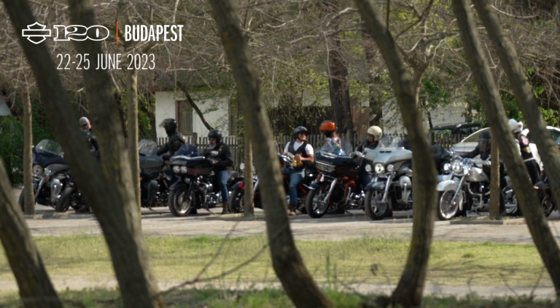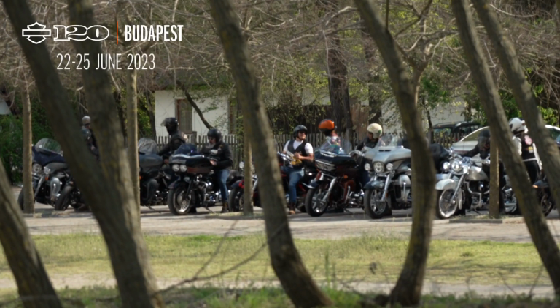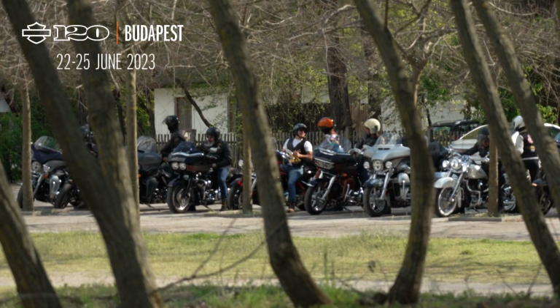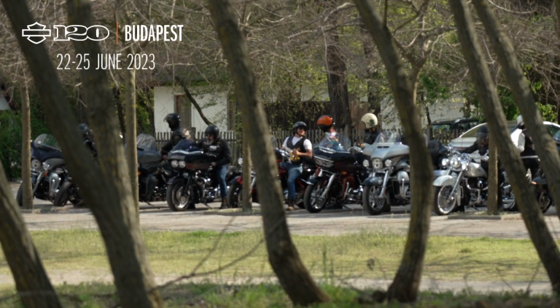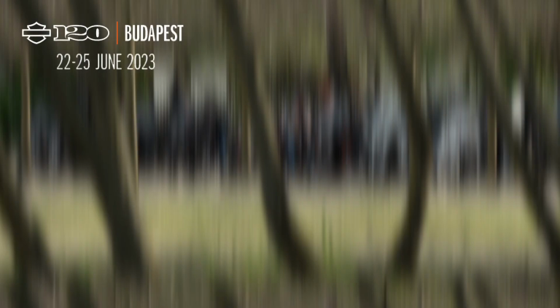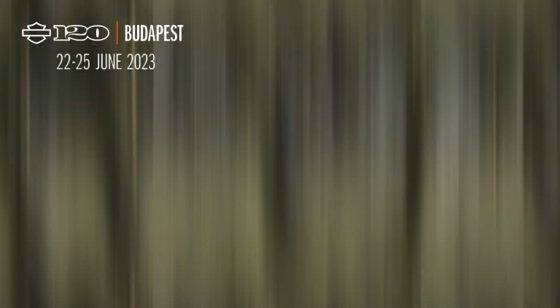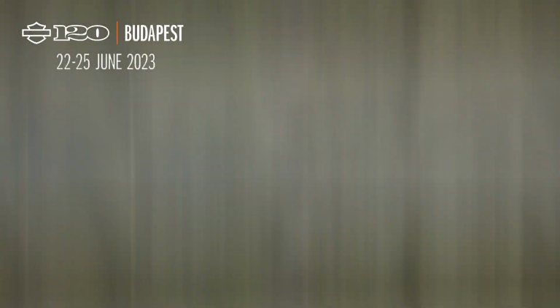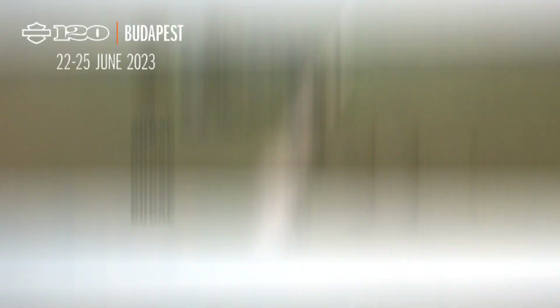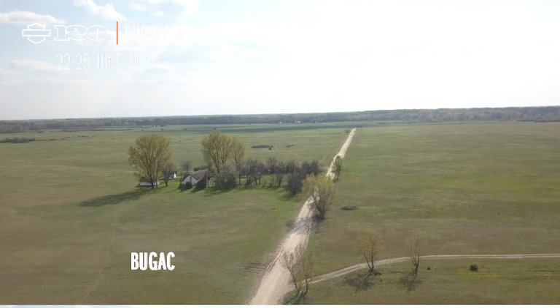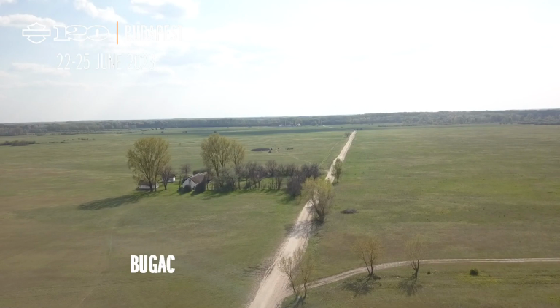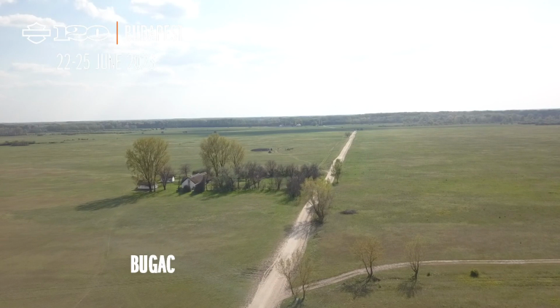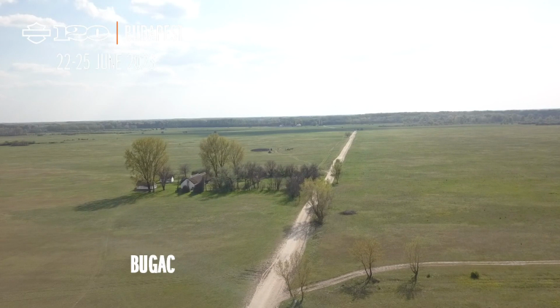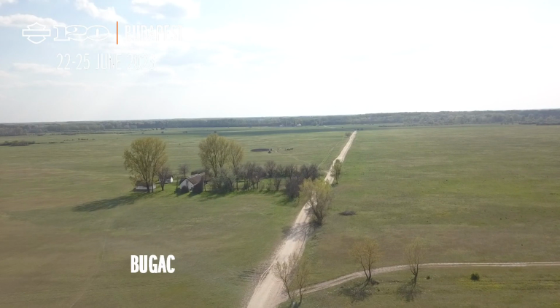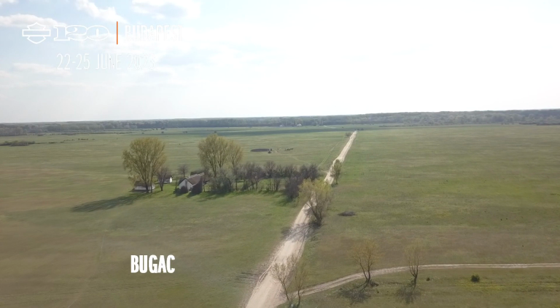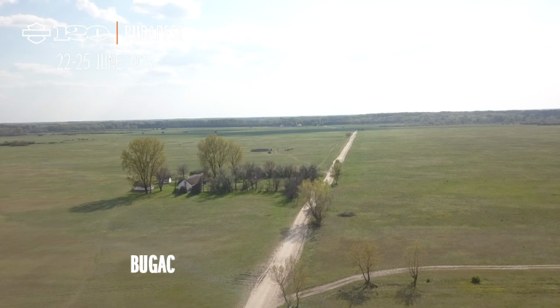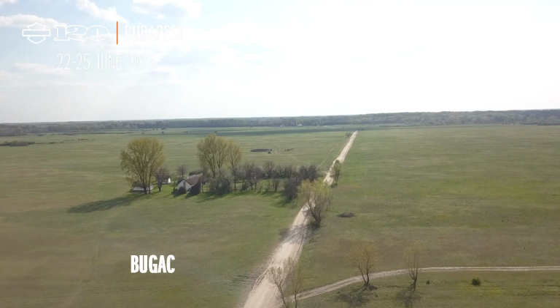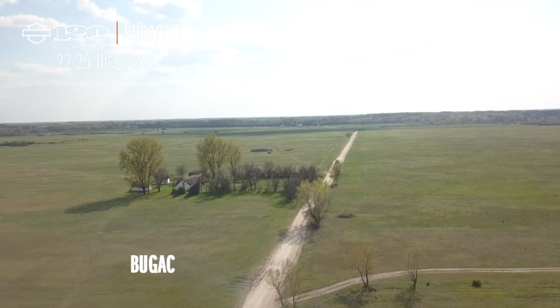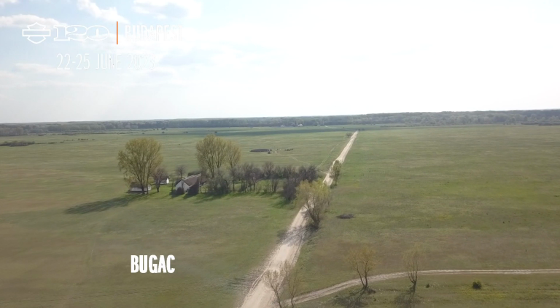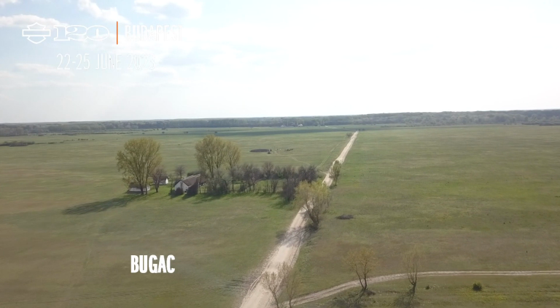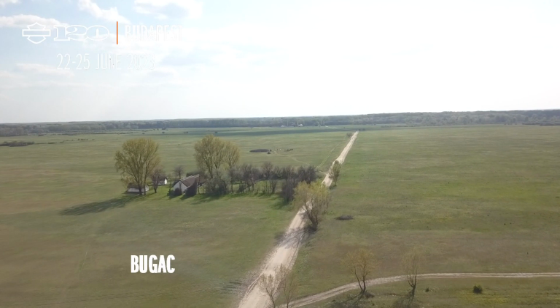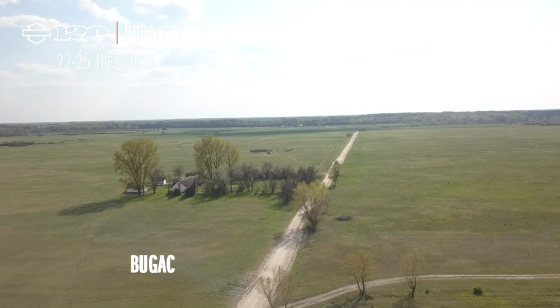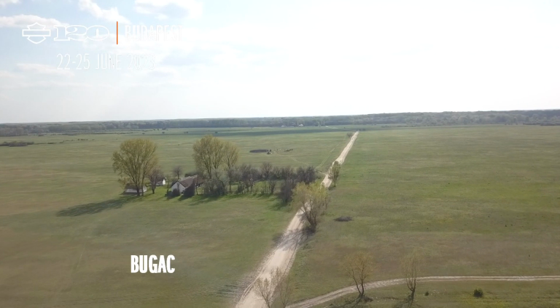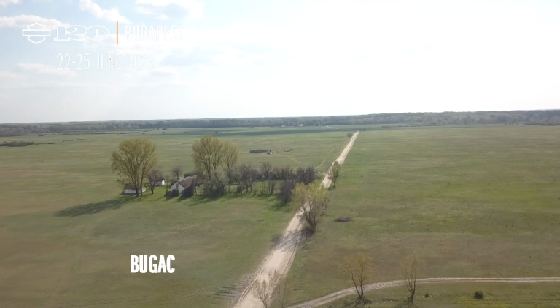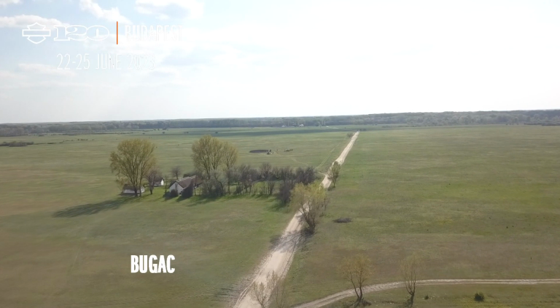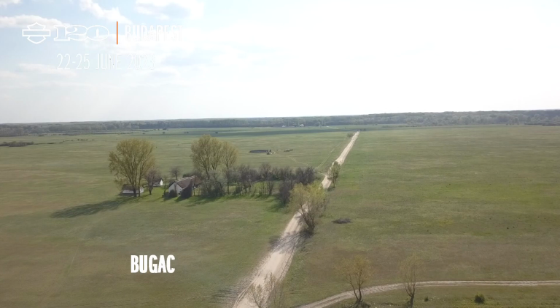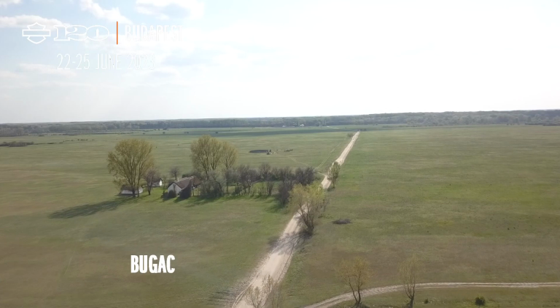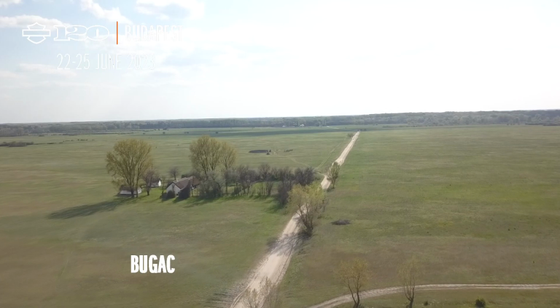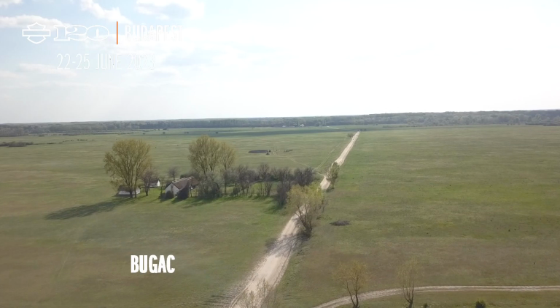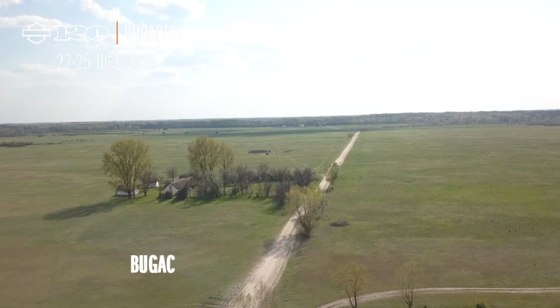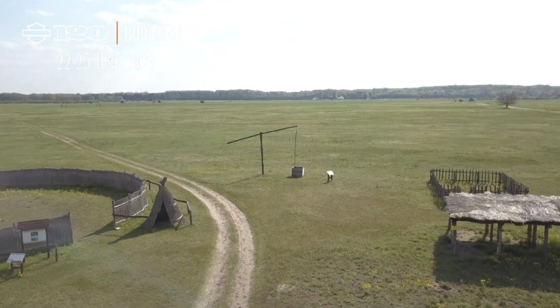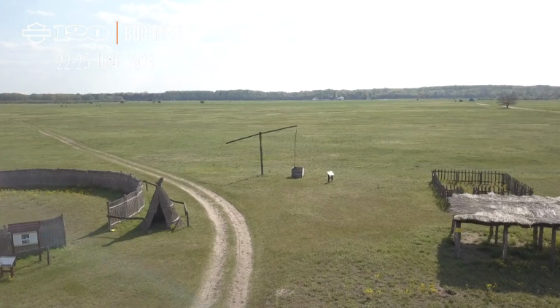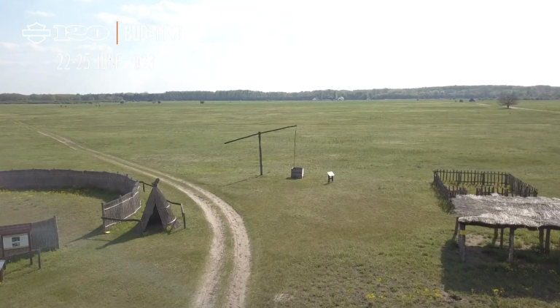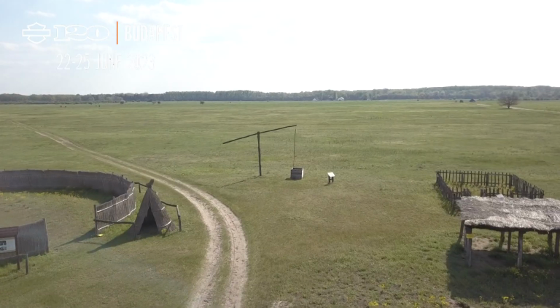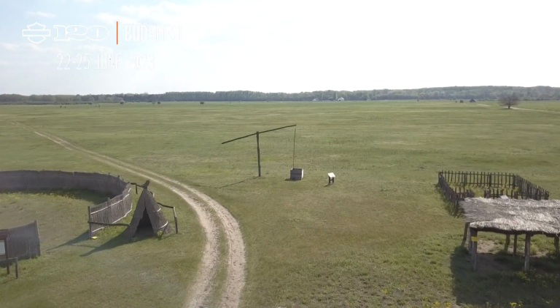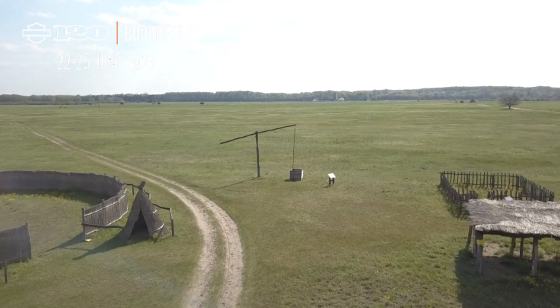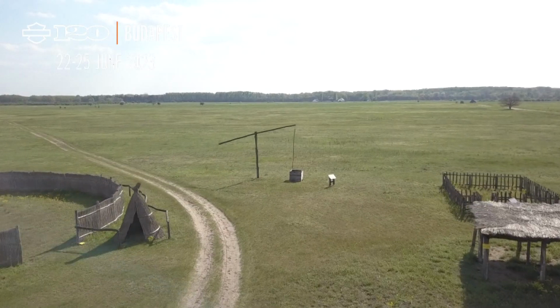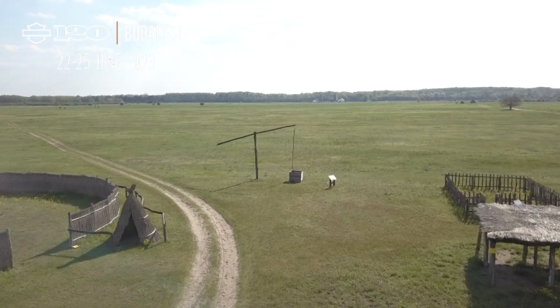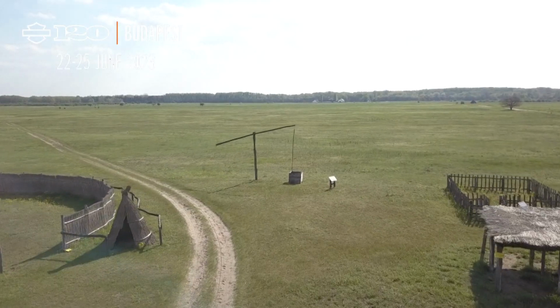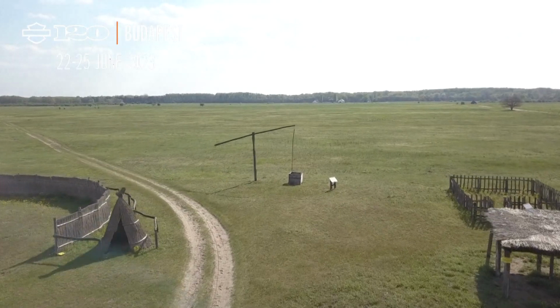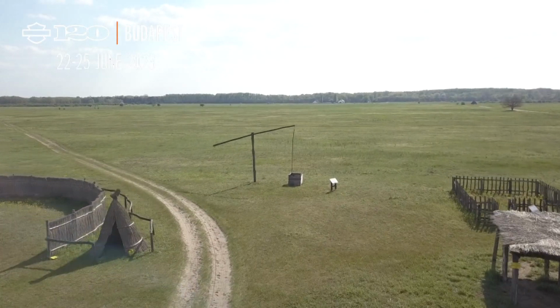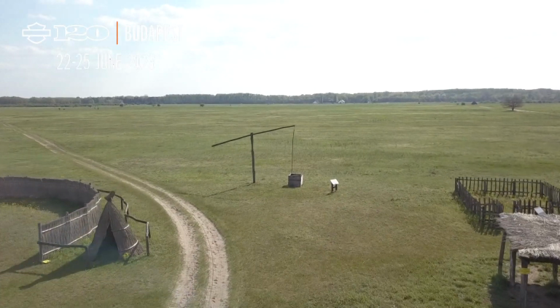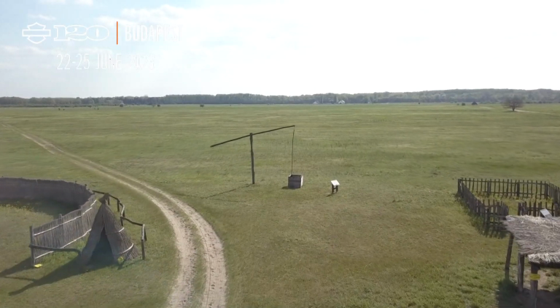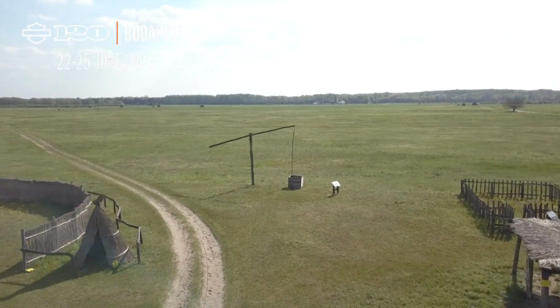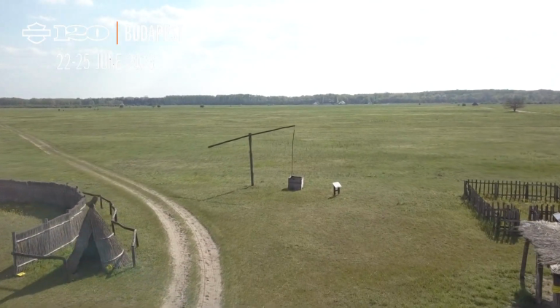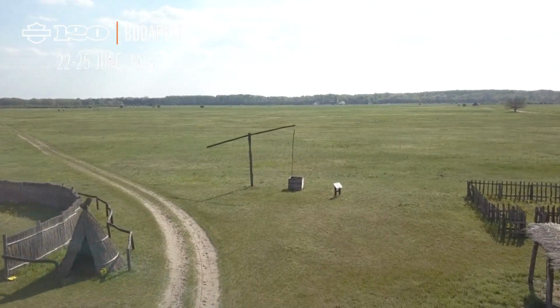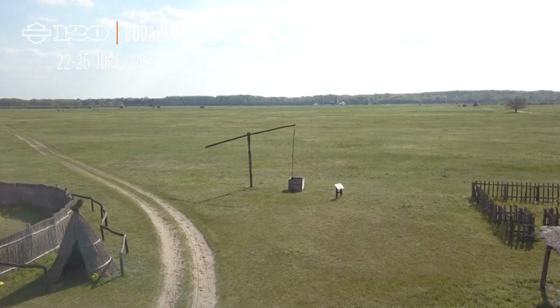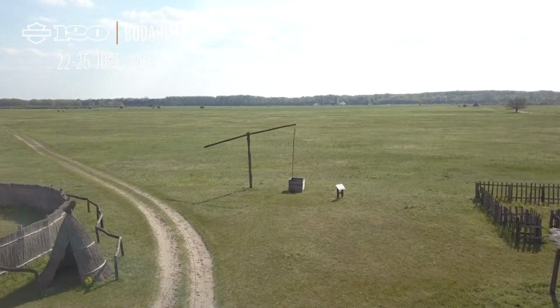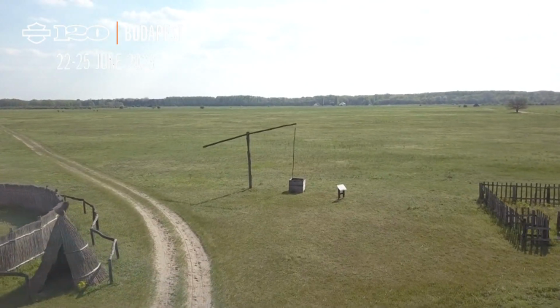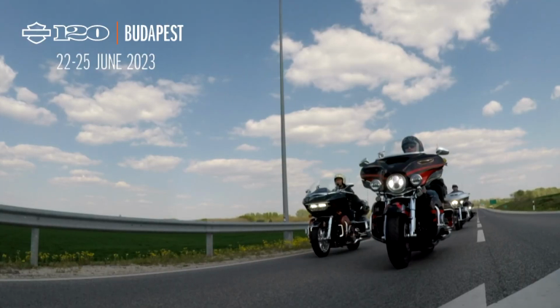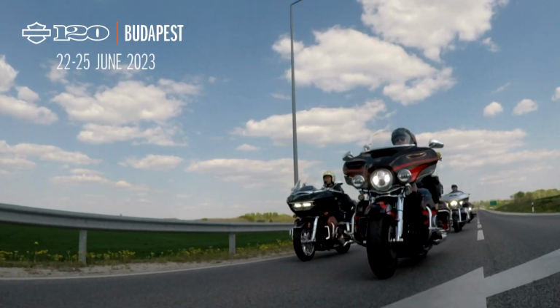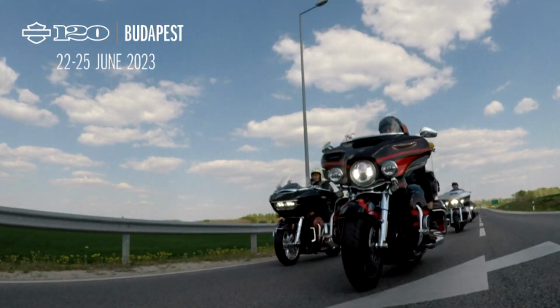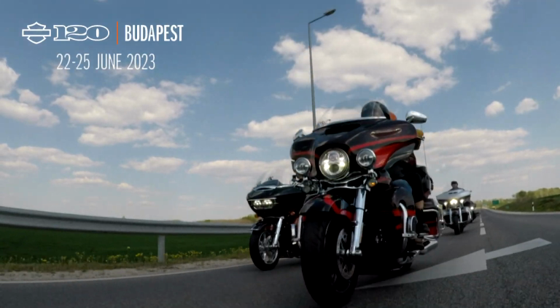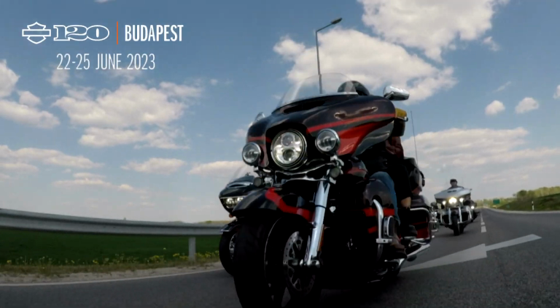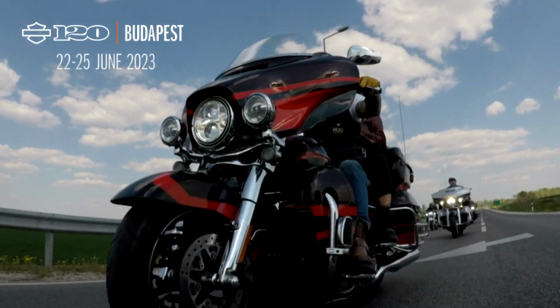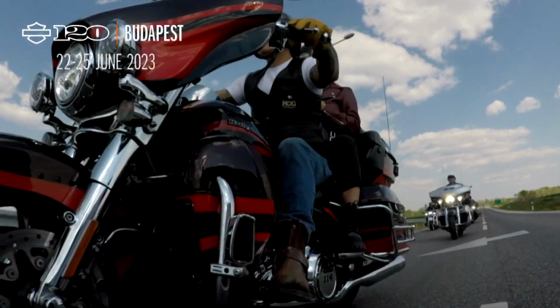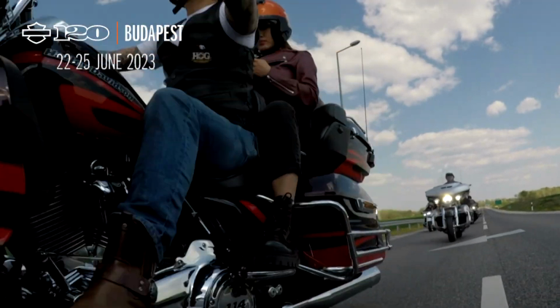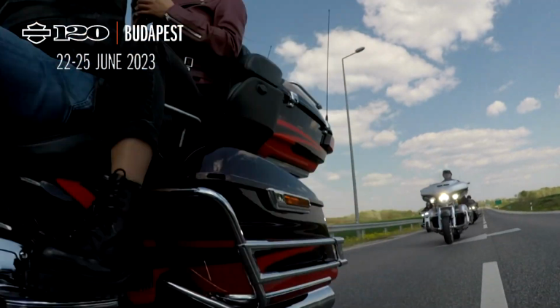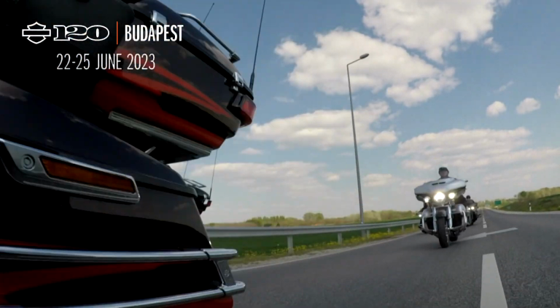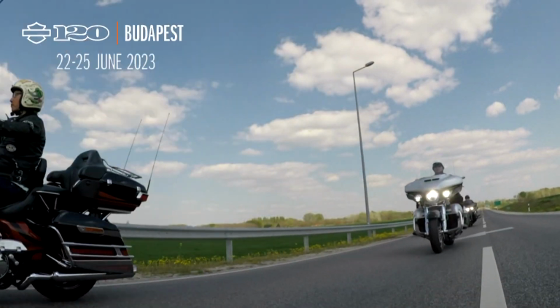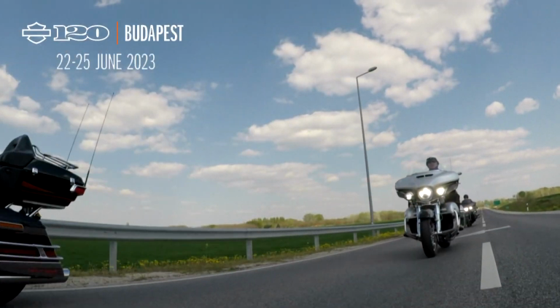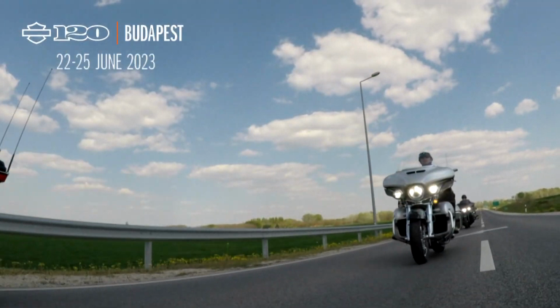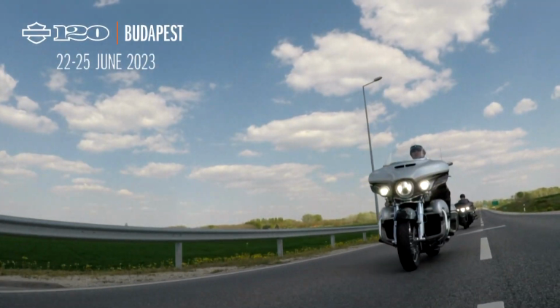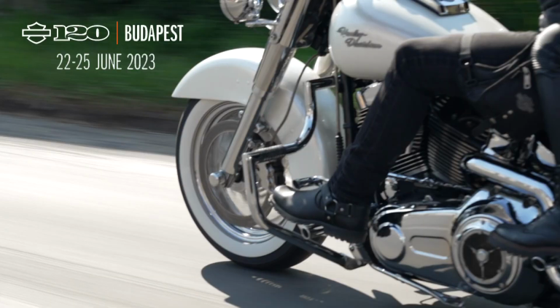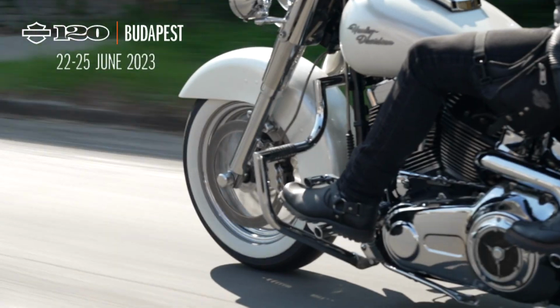From here, we make a detour to the Bugatsi Karikas Chauda and Stud Farm to take a break and get a taste of lowland hospitality.